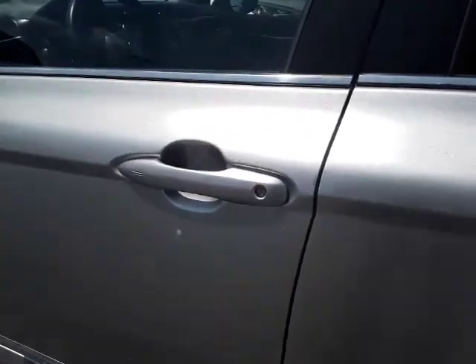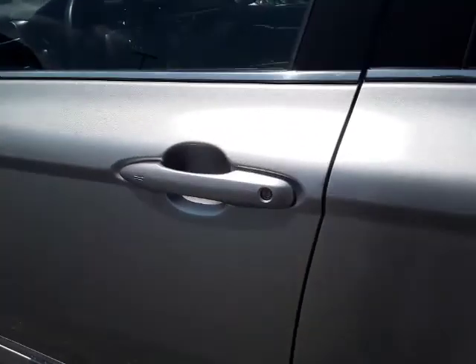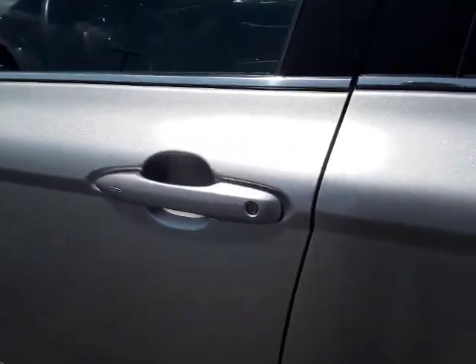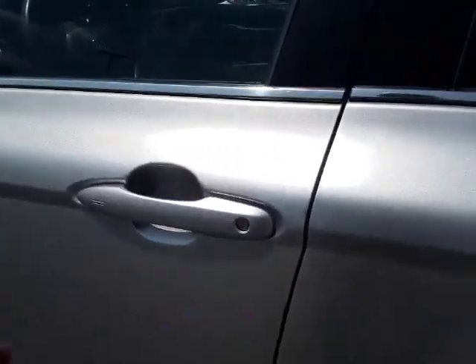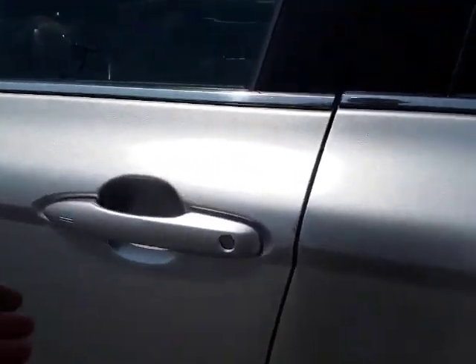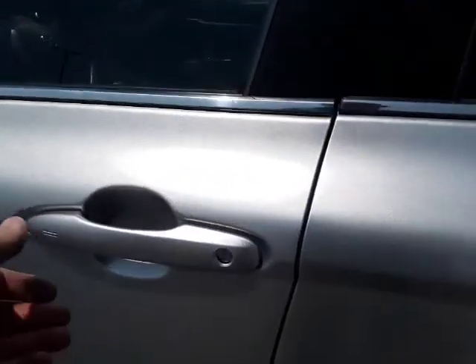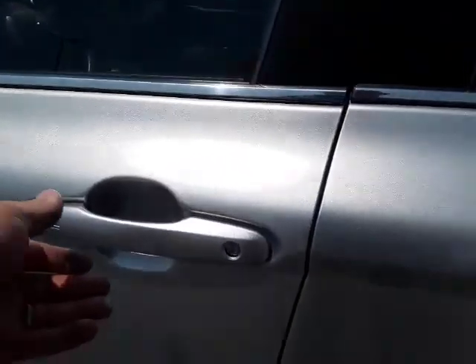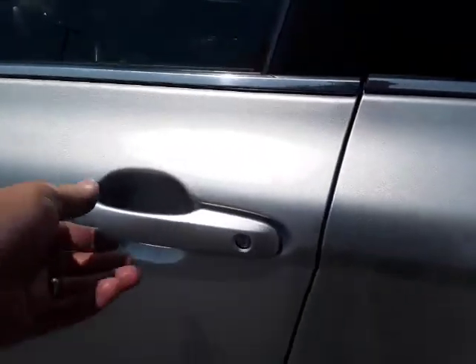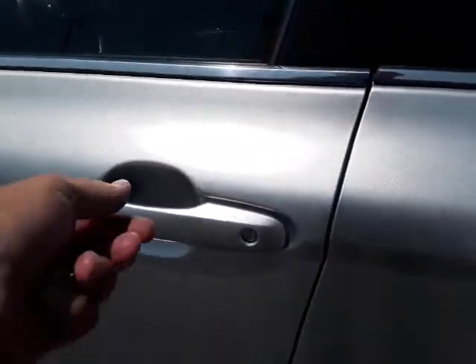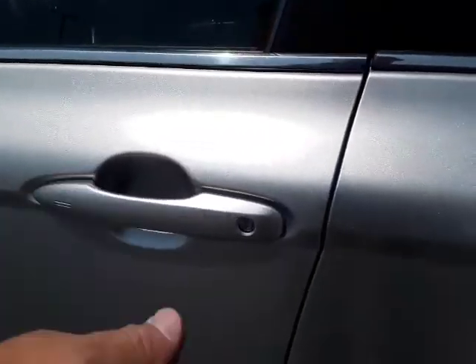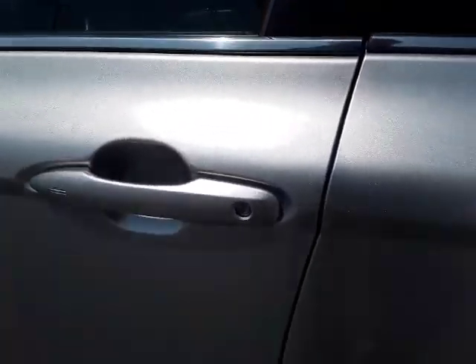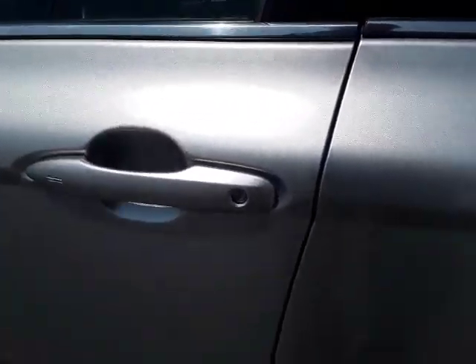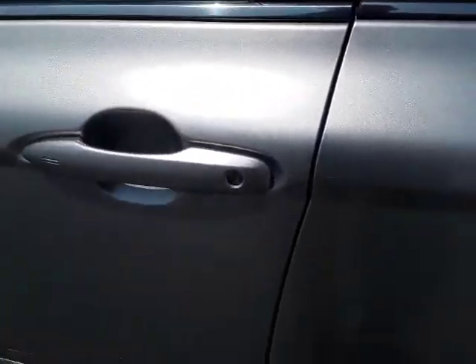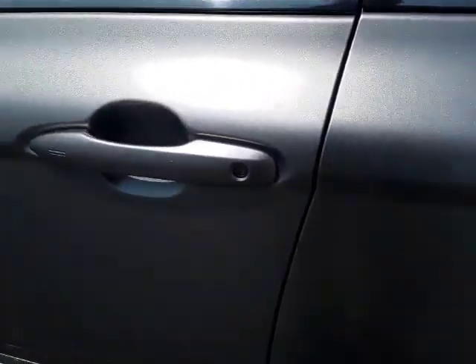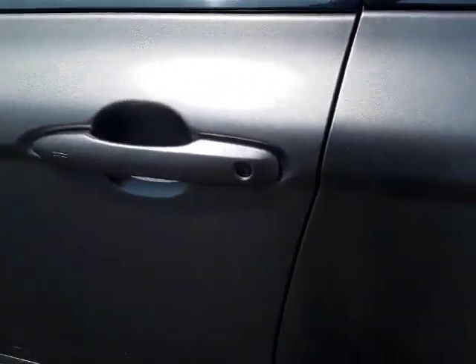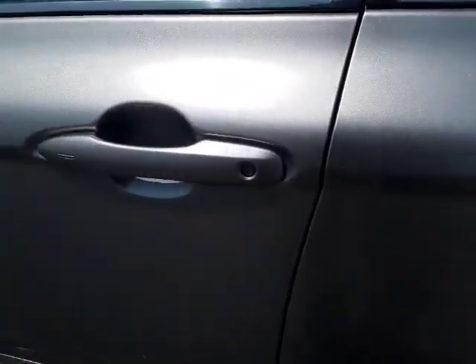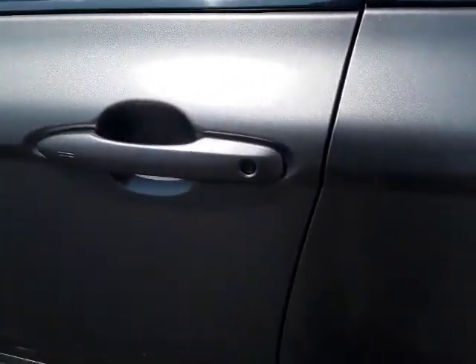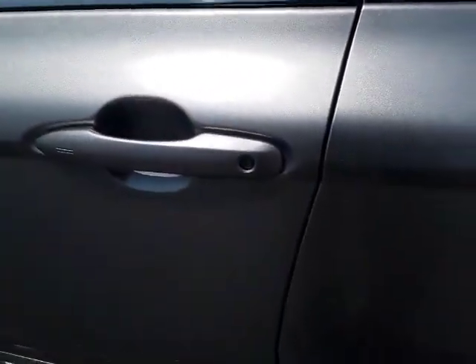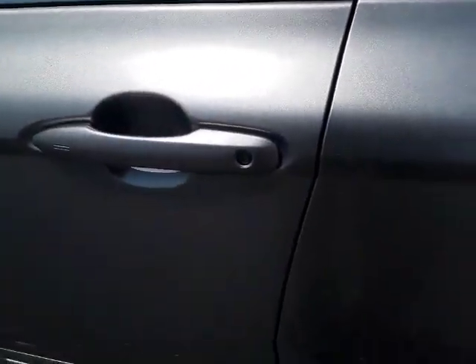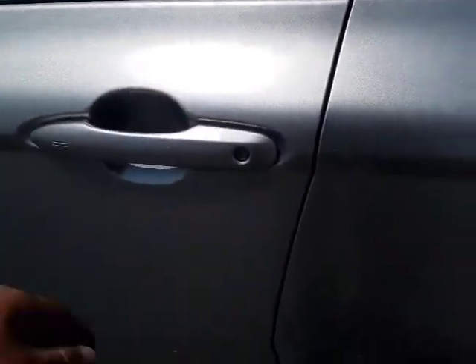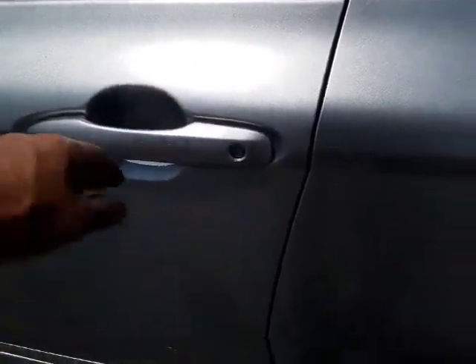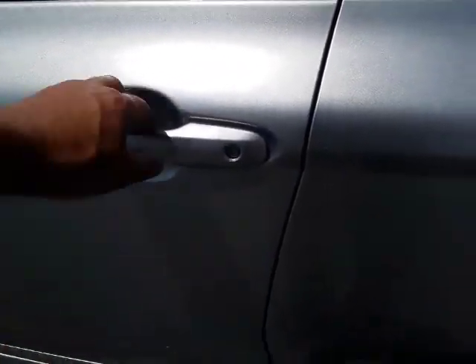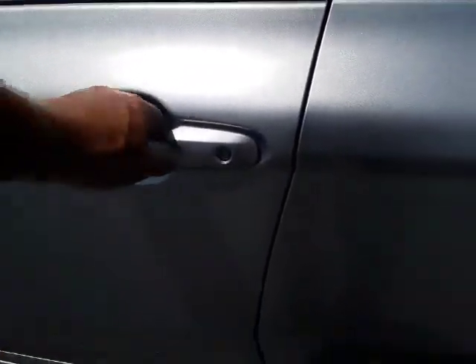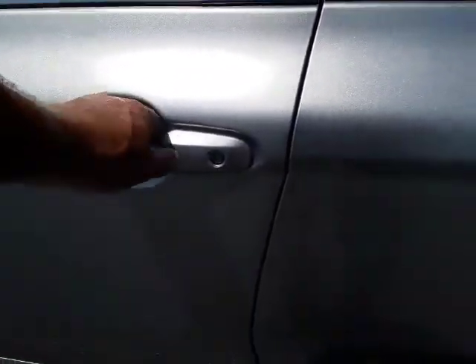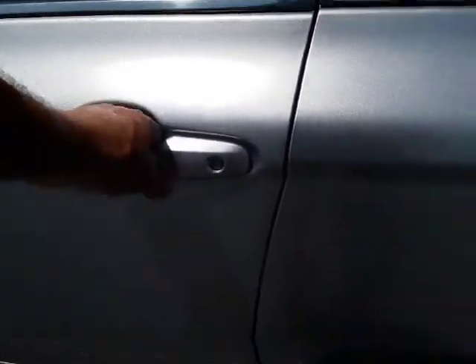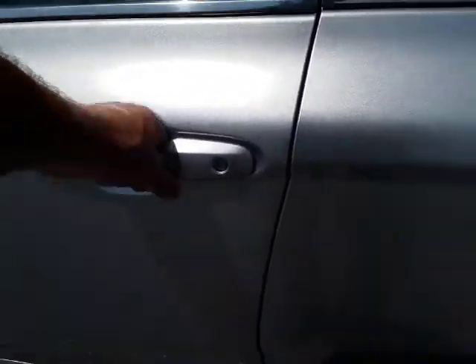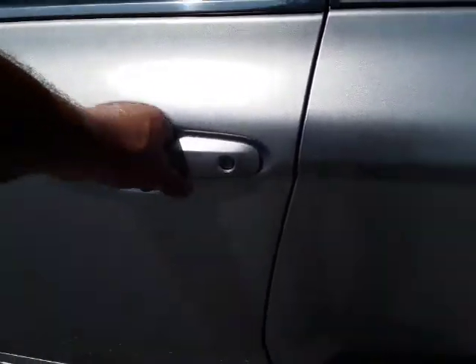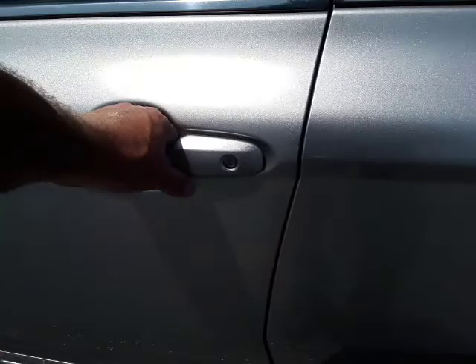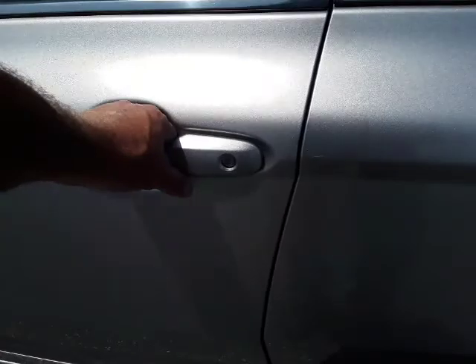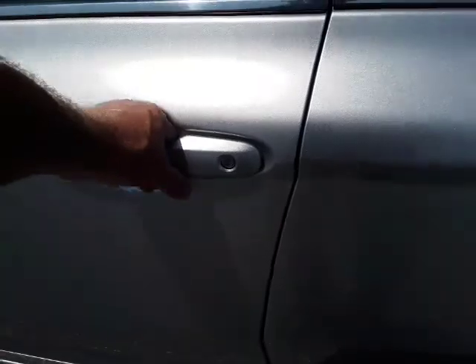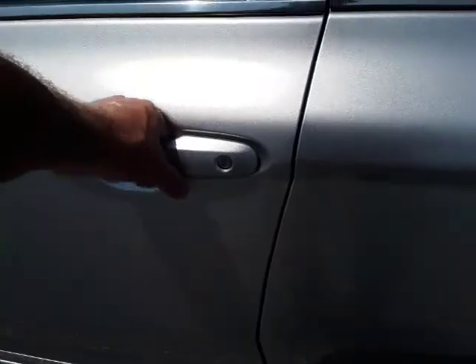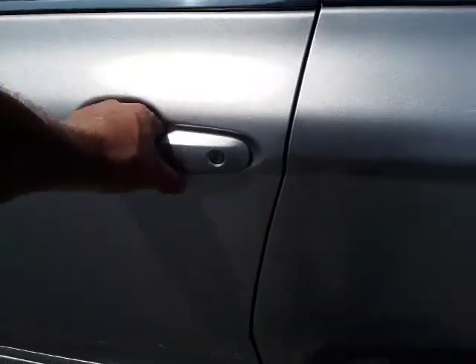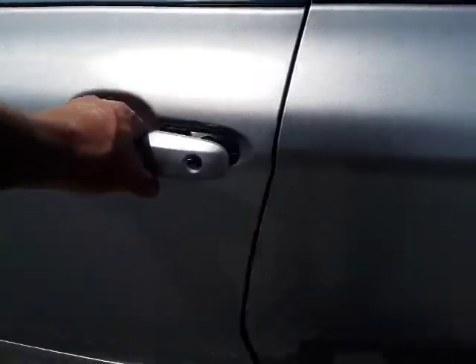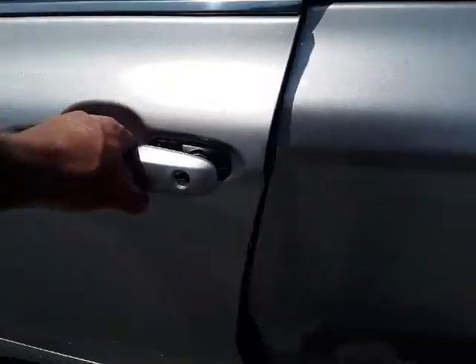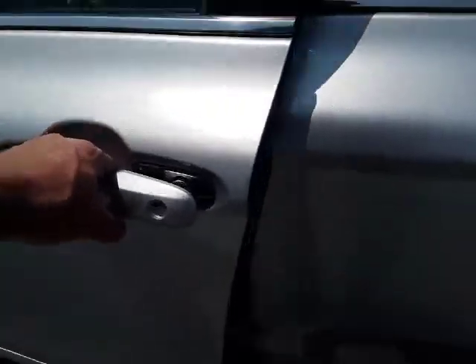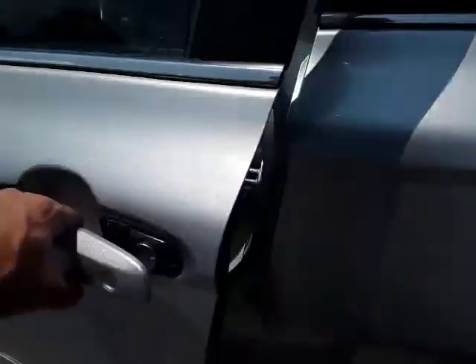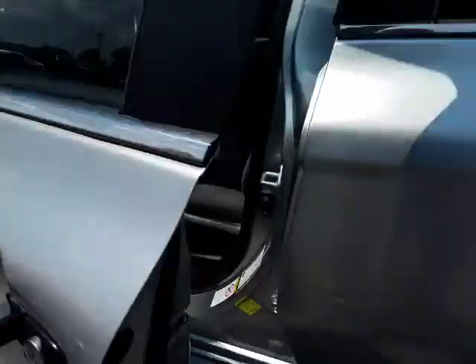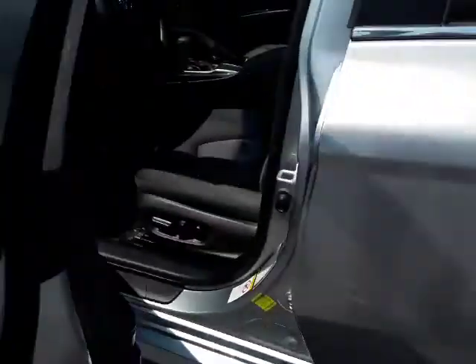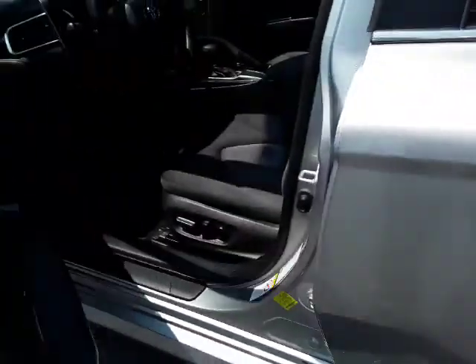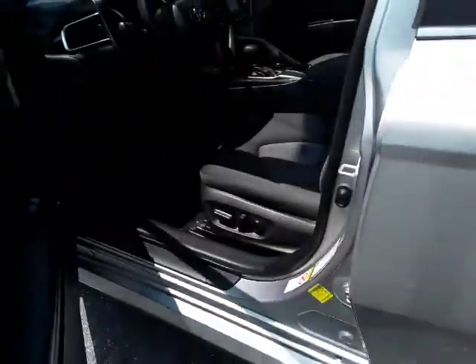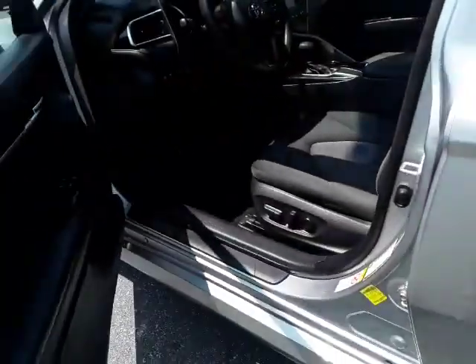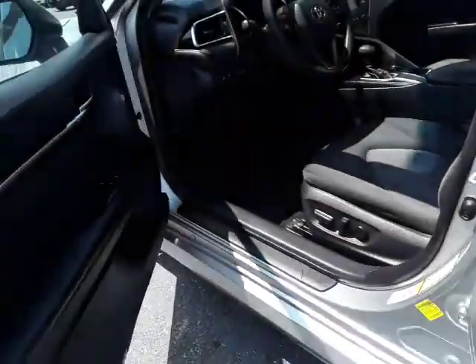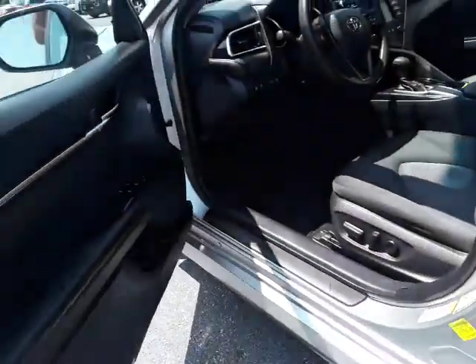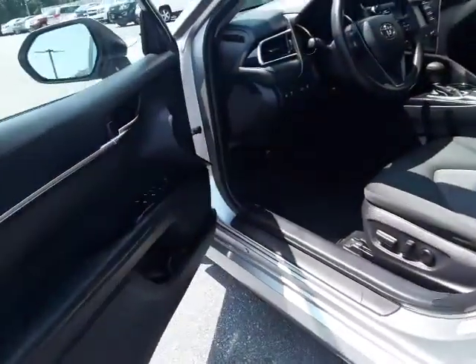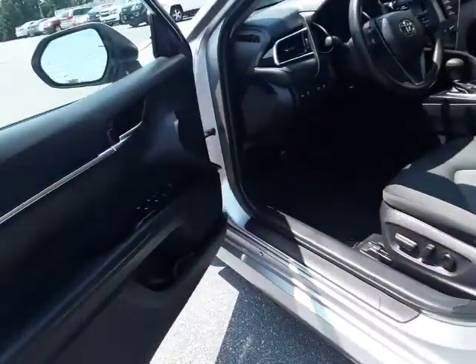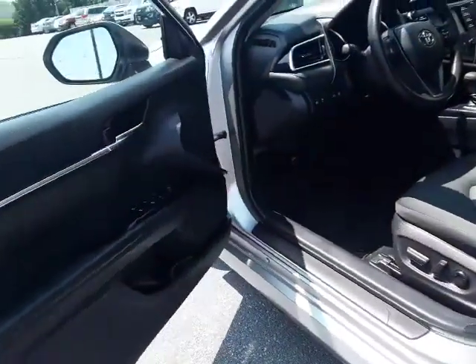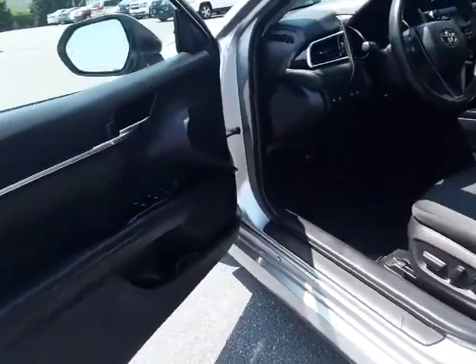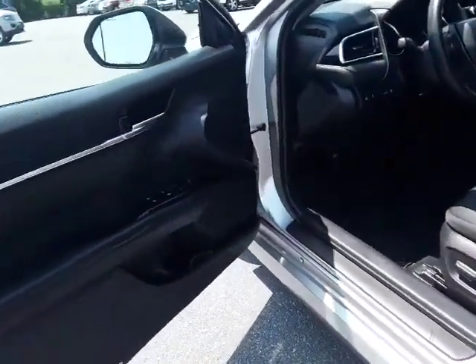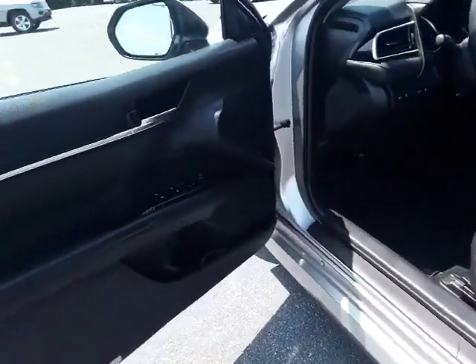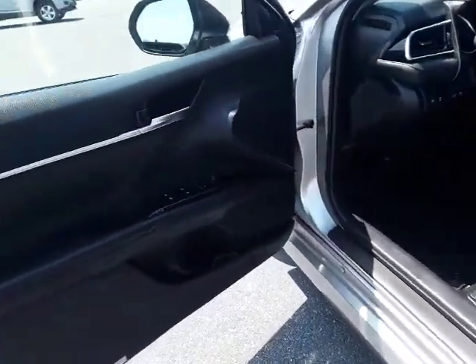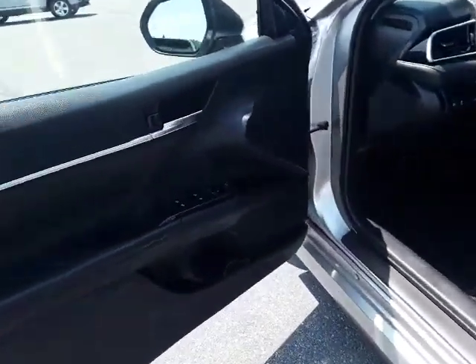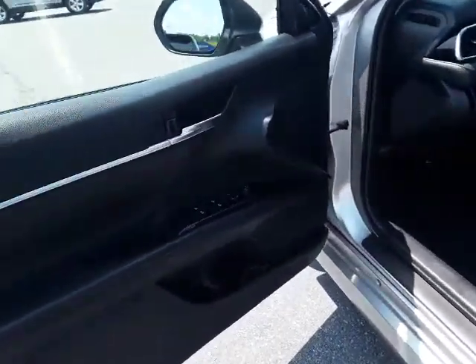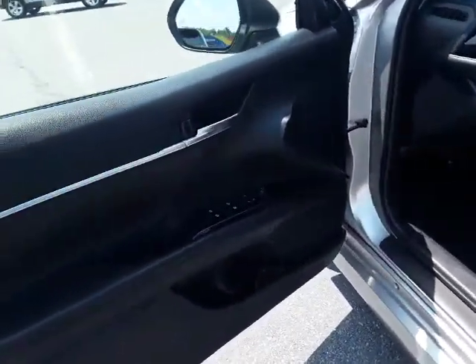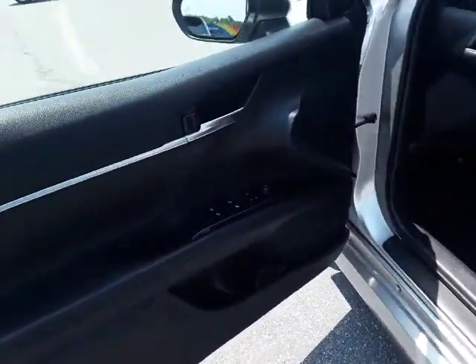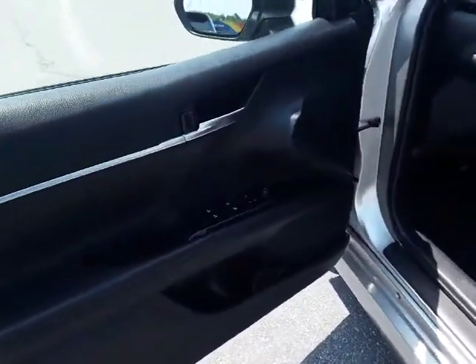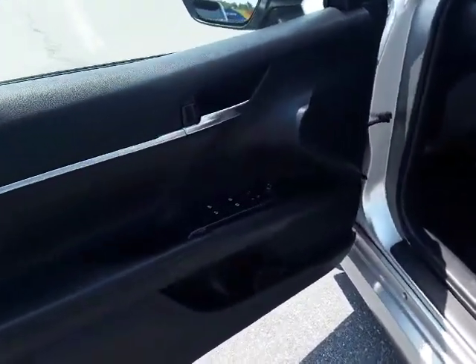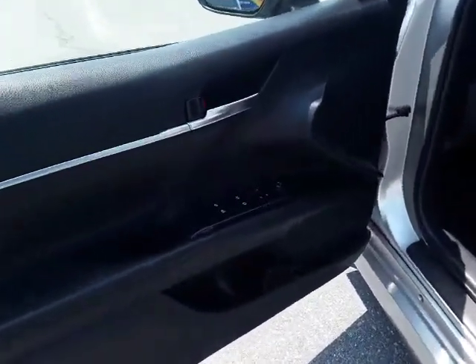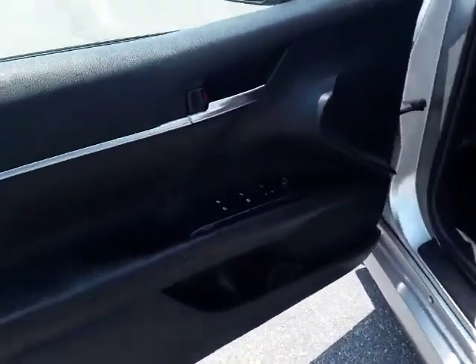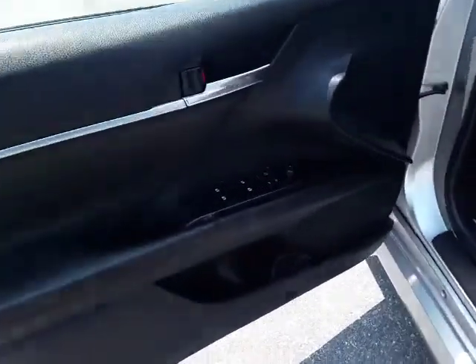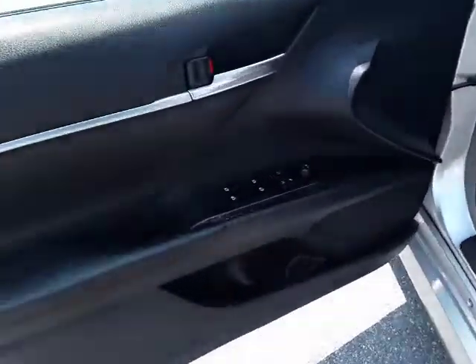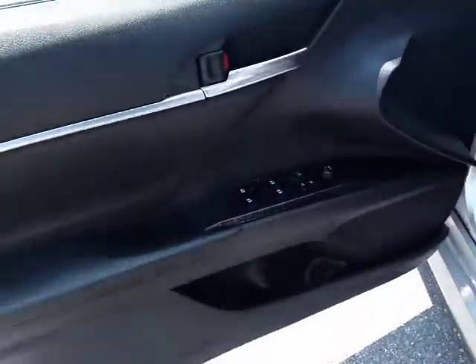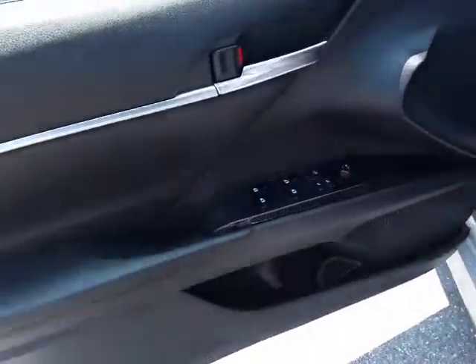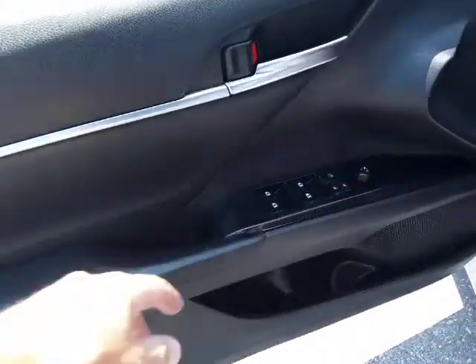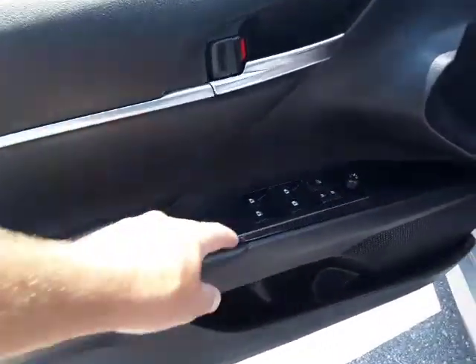It has proximity entry, so with keys in your pocket or purse, you just touch the door handle and it unlocks for you. I love this feature.